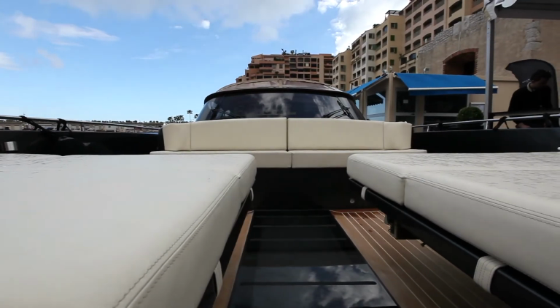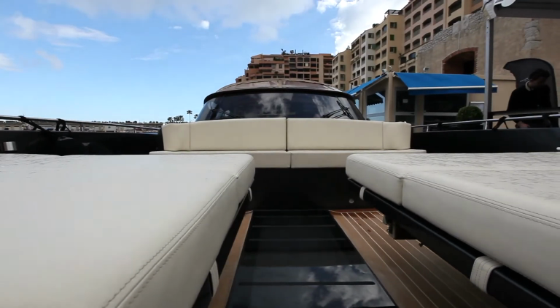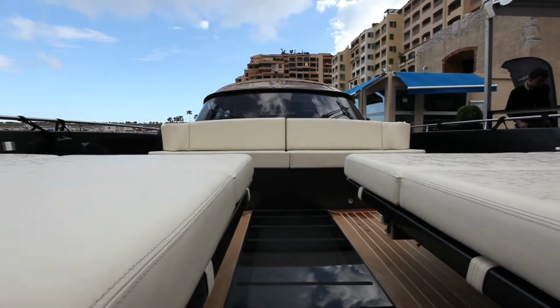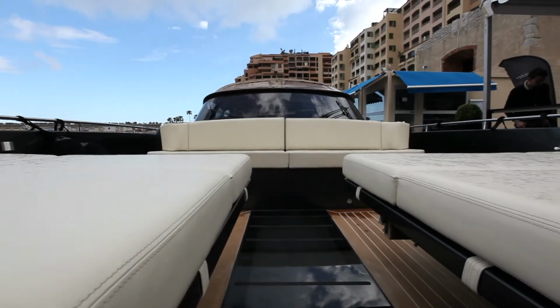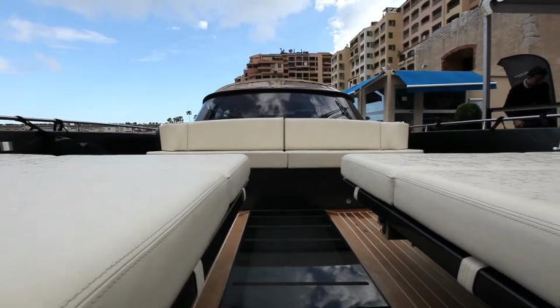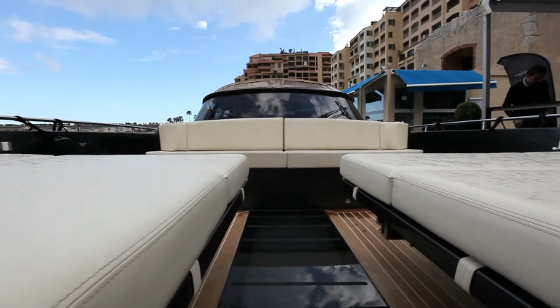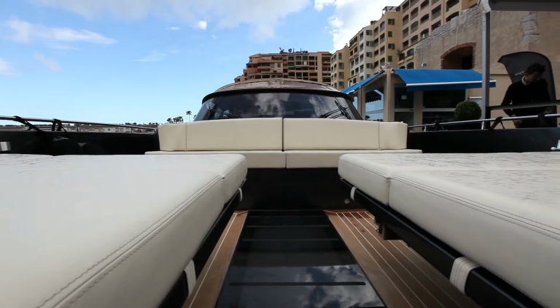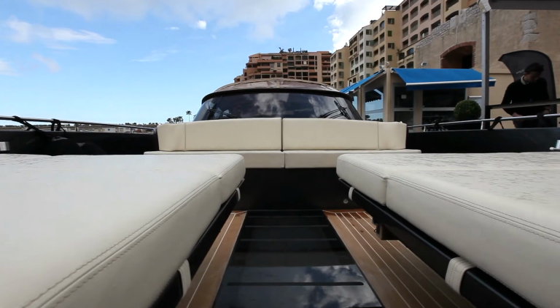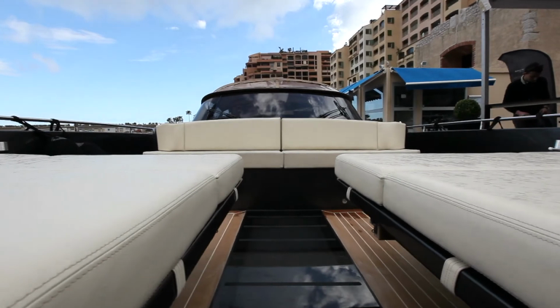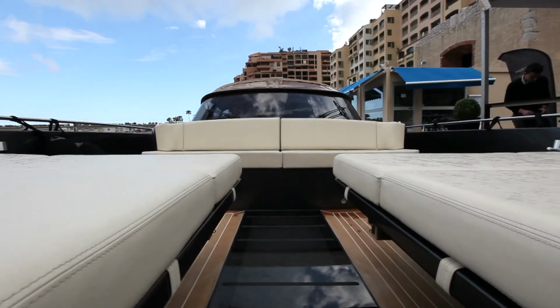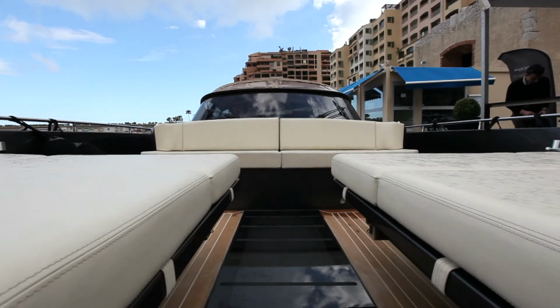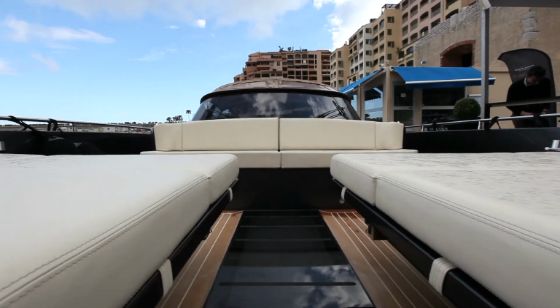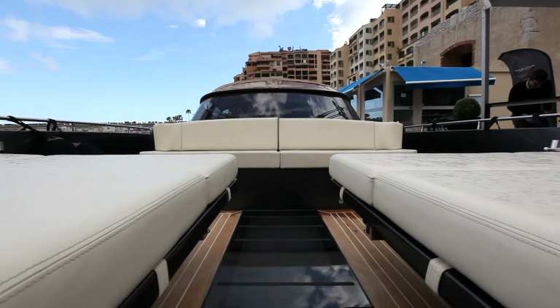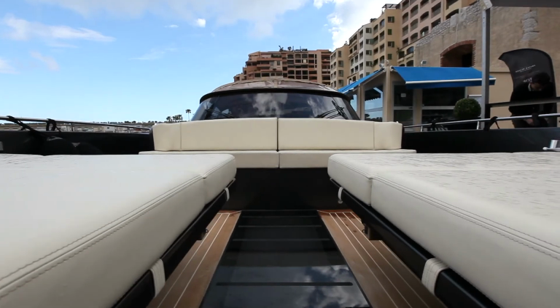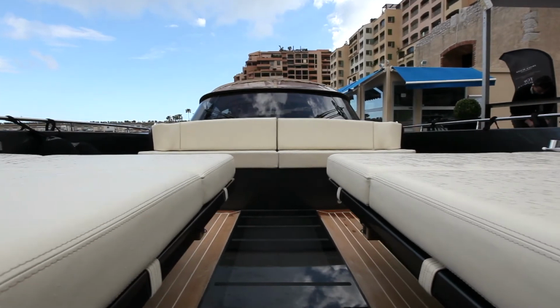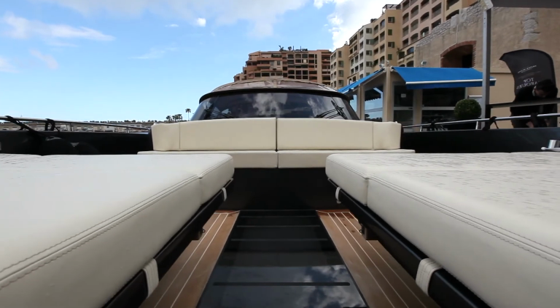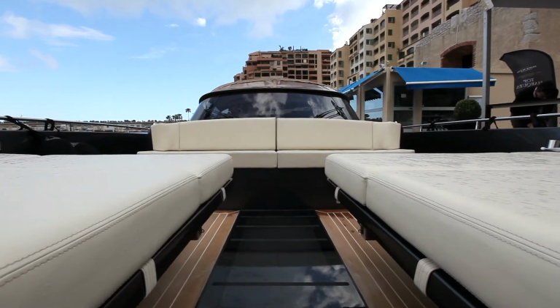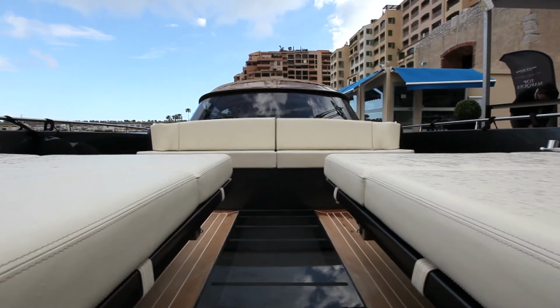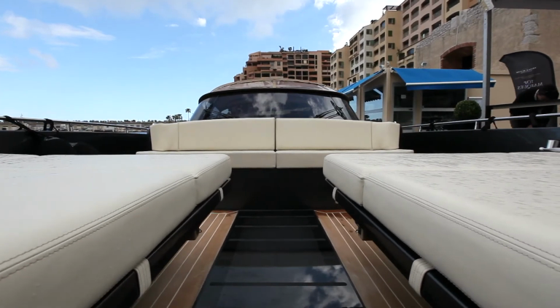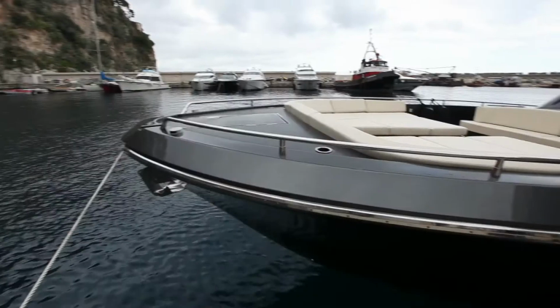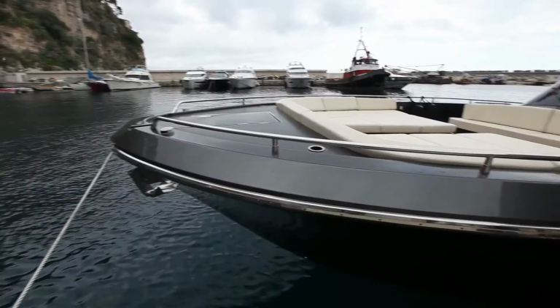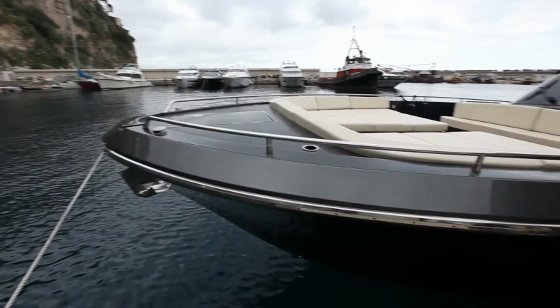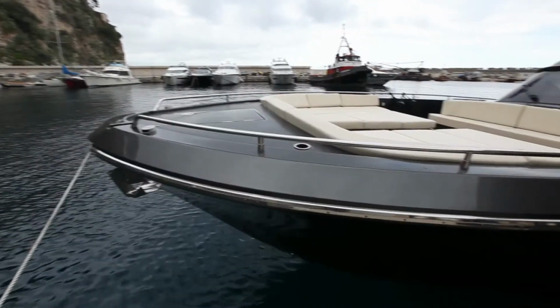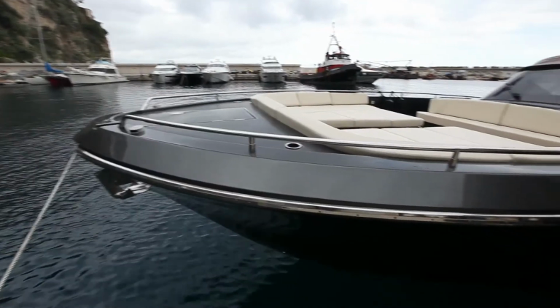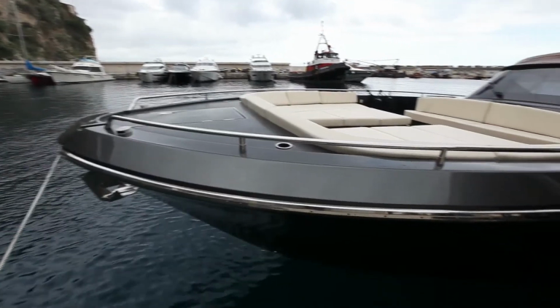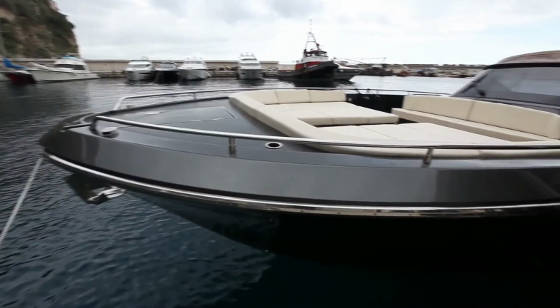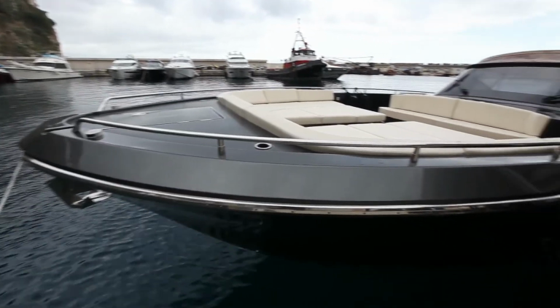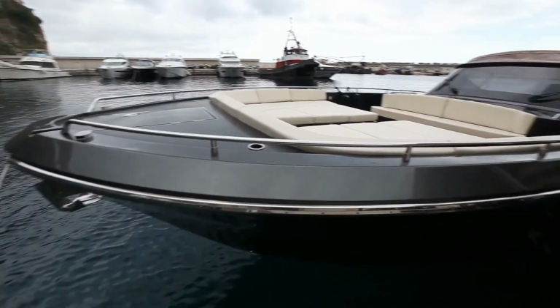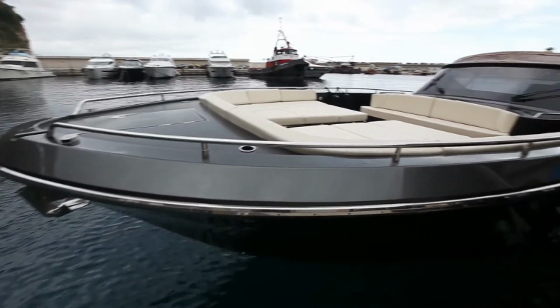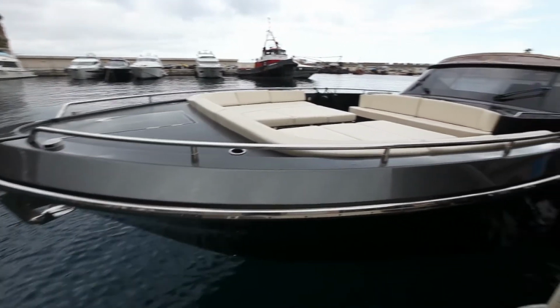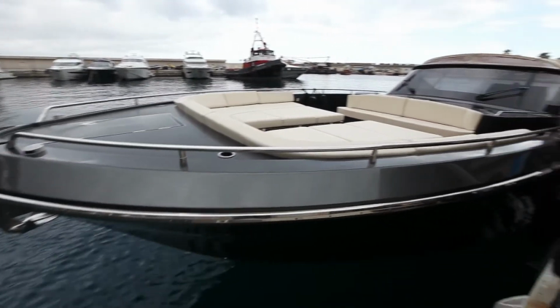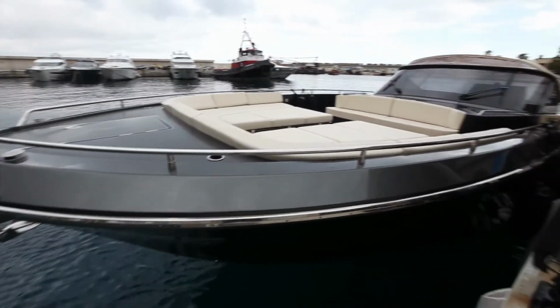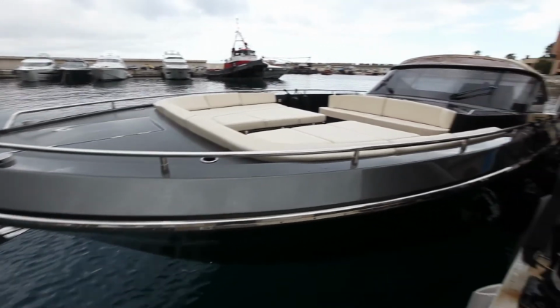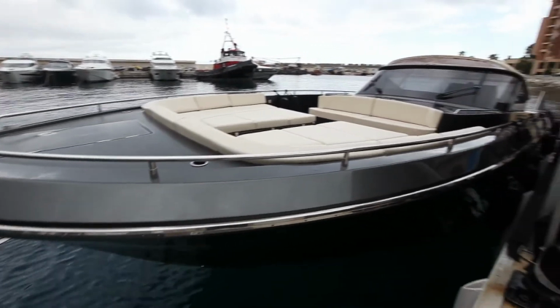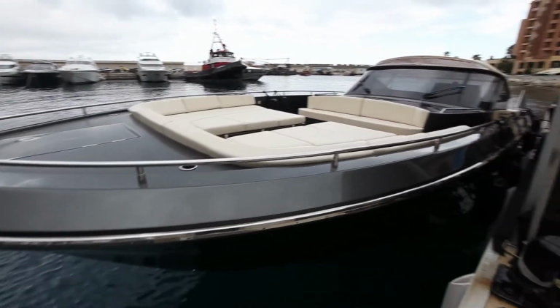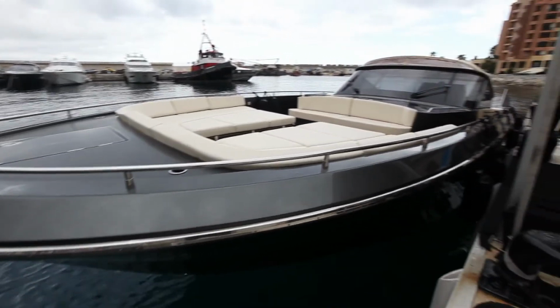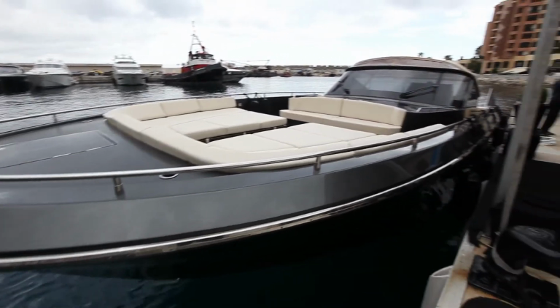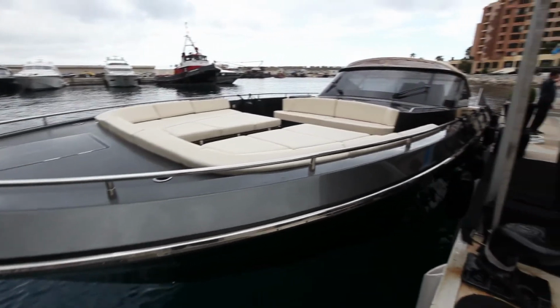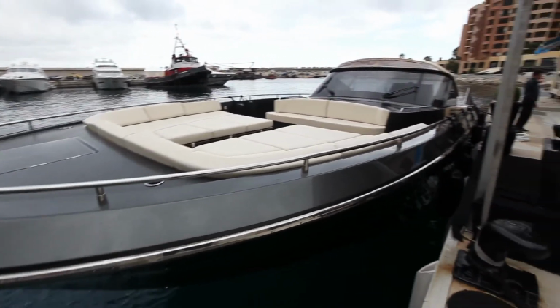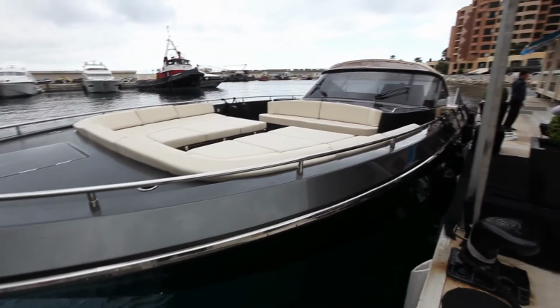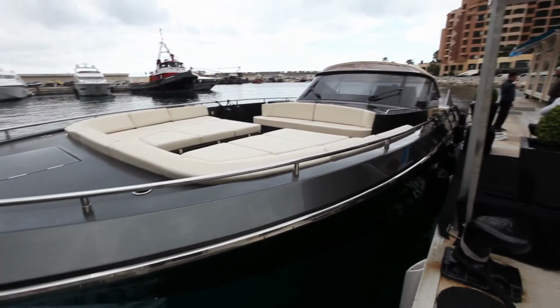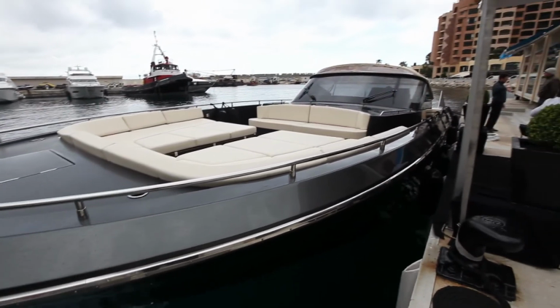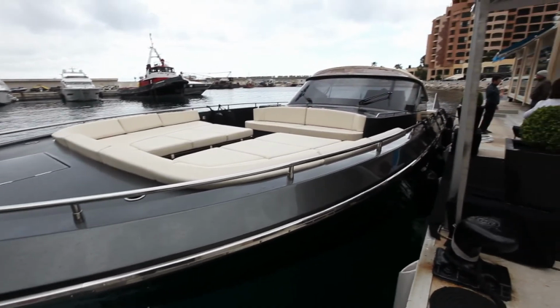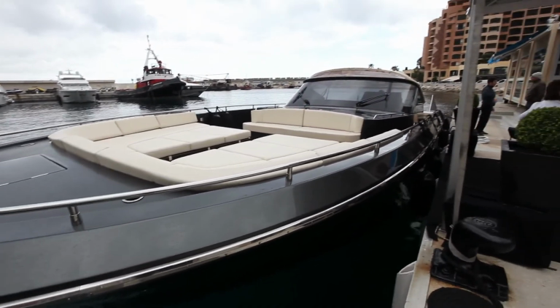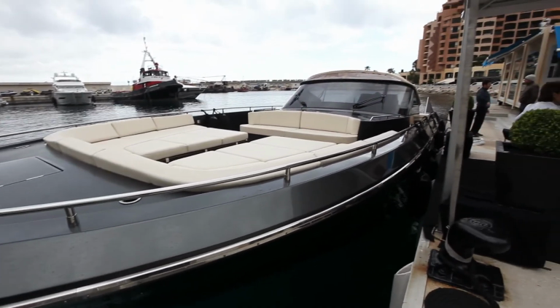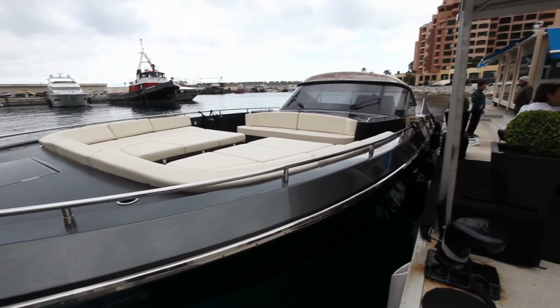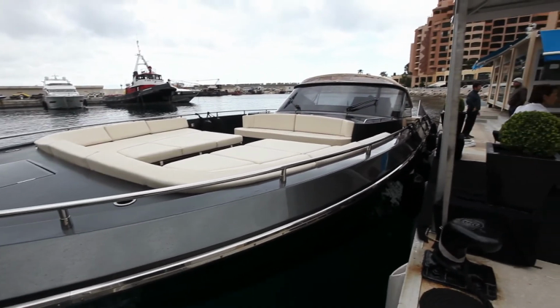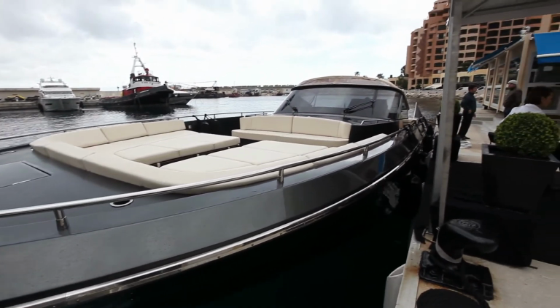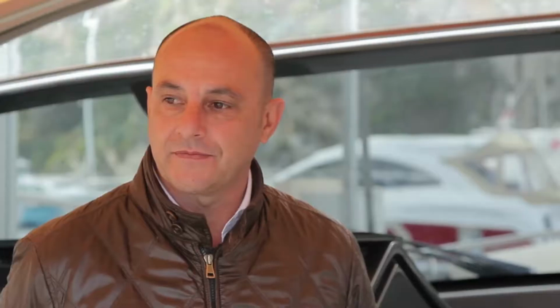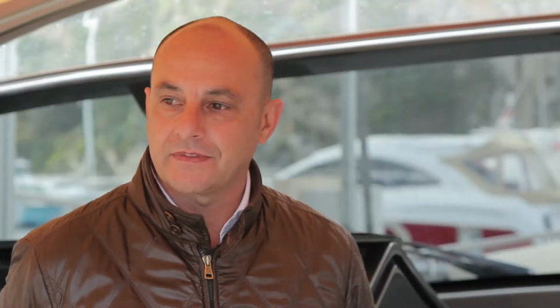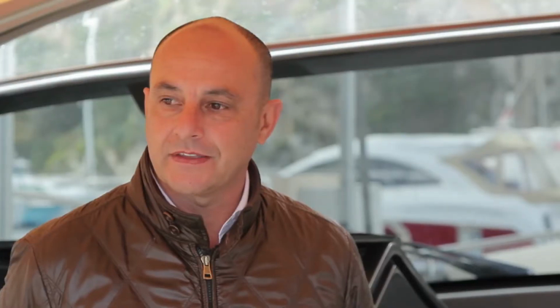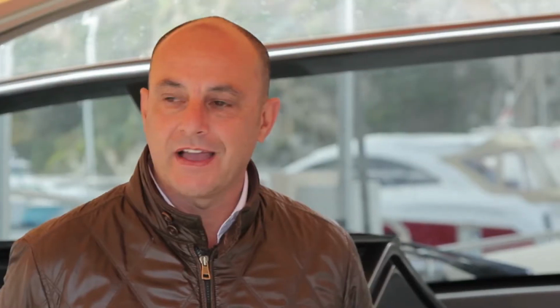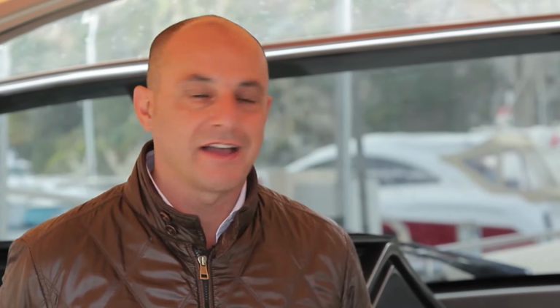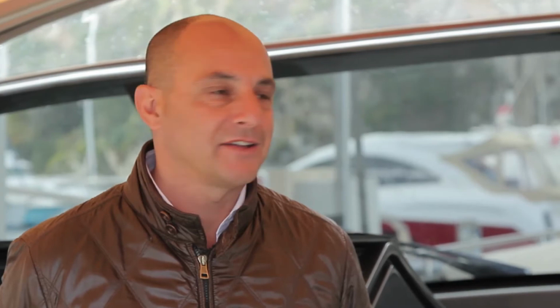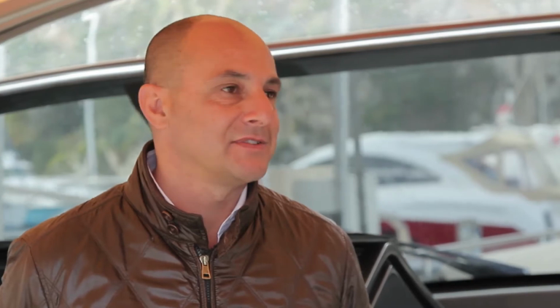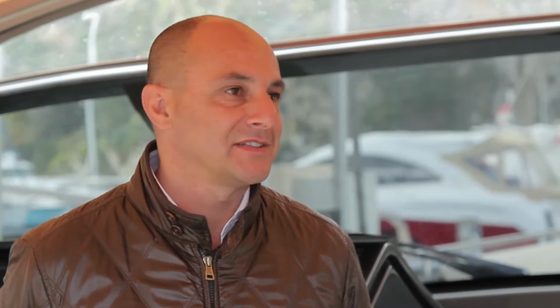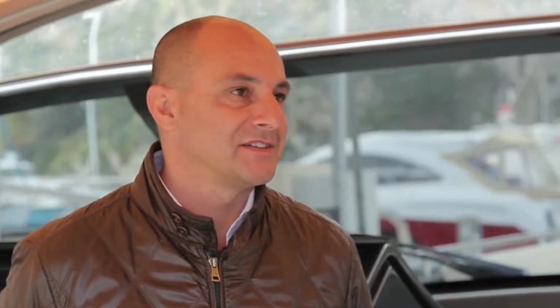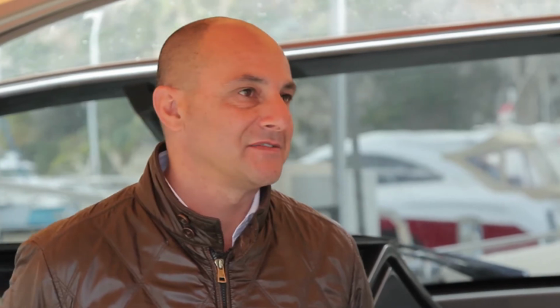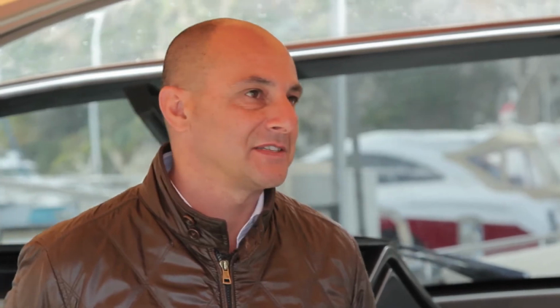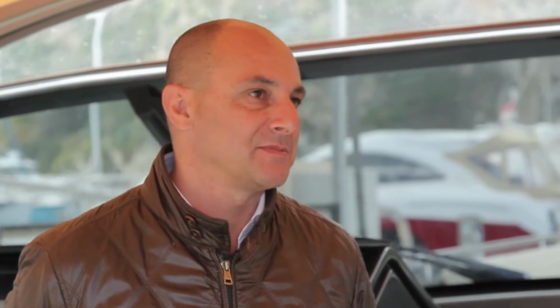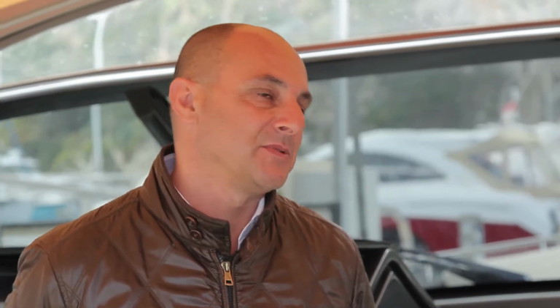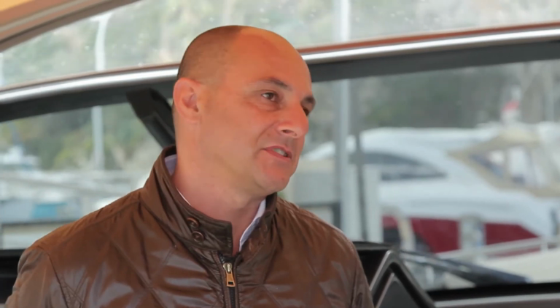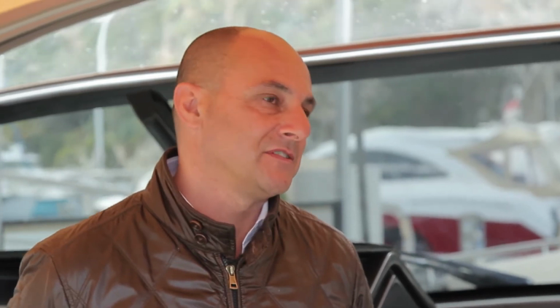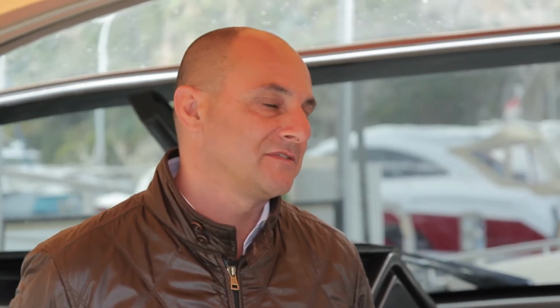It's a very safe boat, it's a comfortable boat, aggressive, sportive.